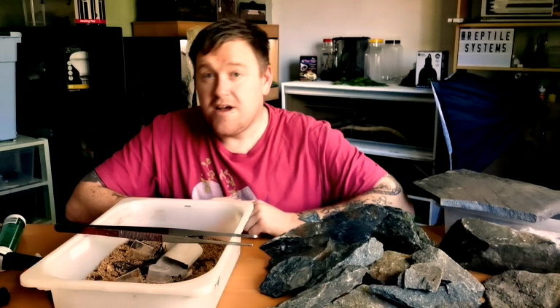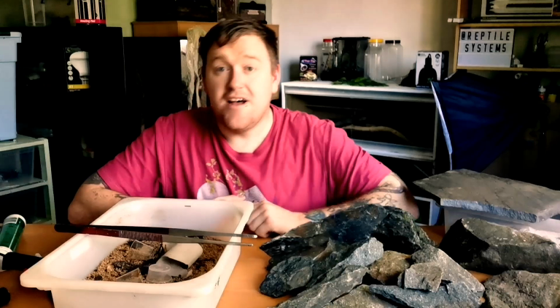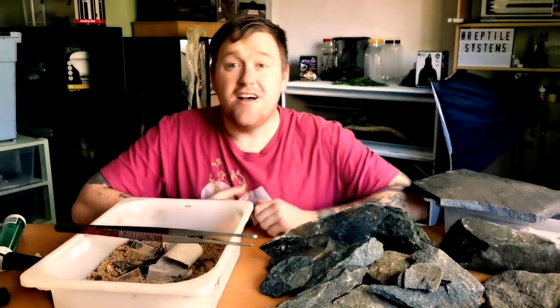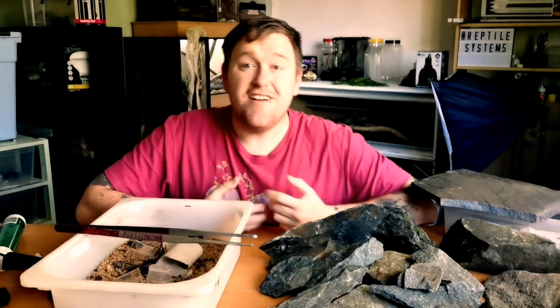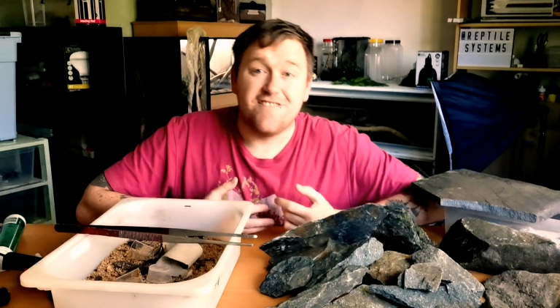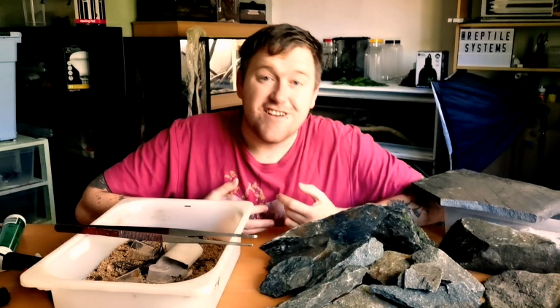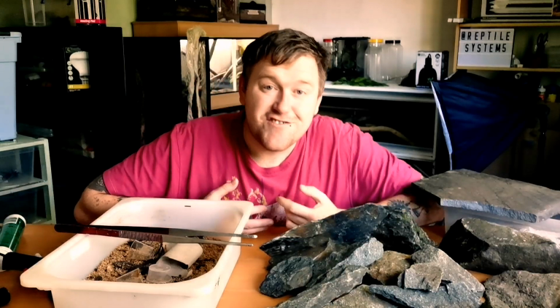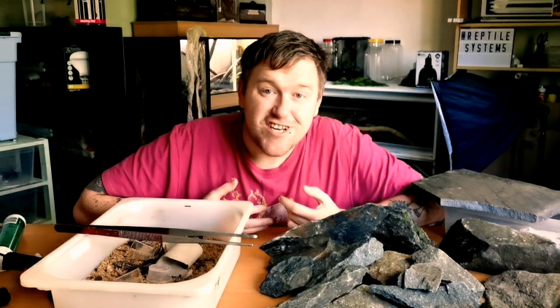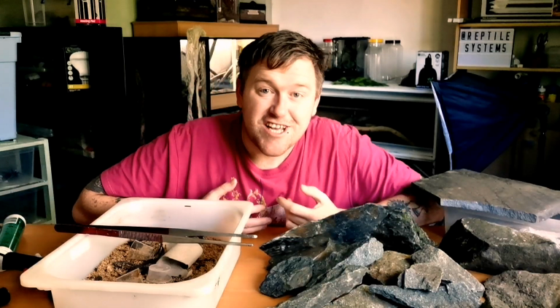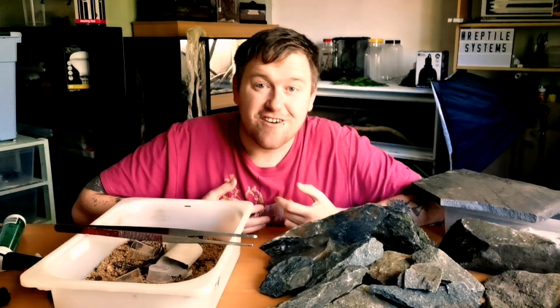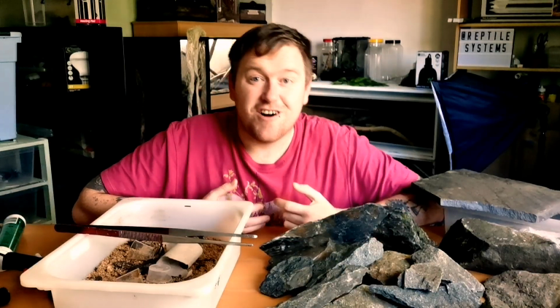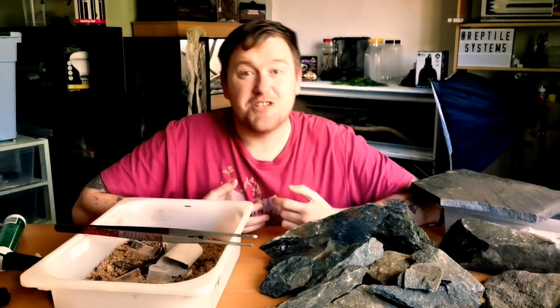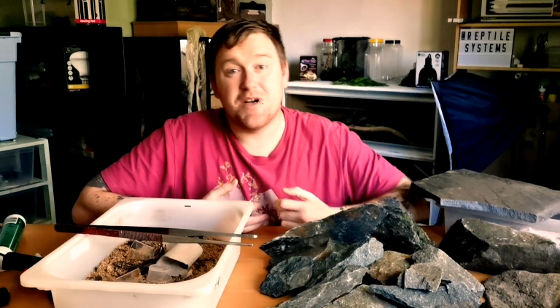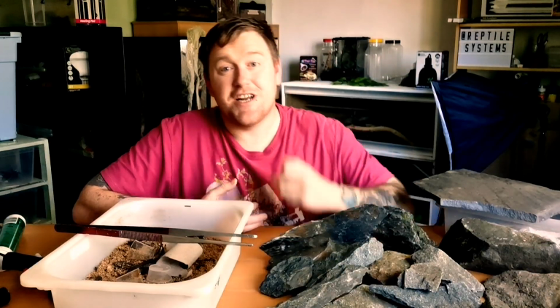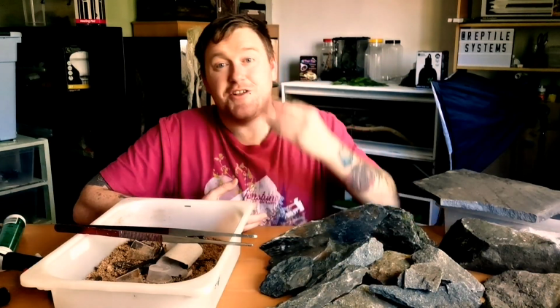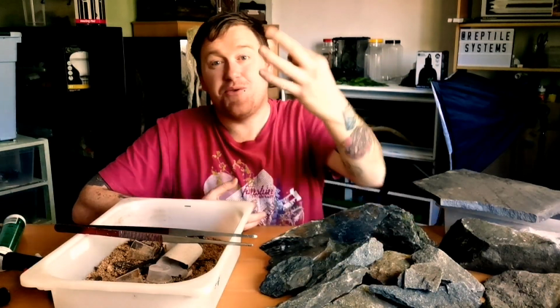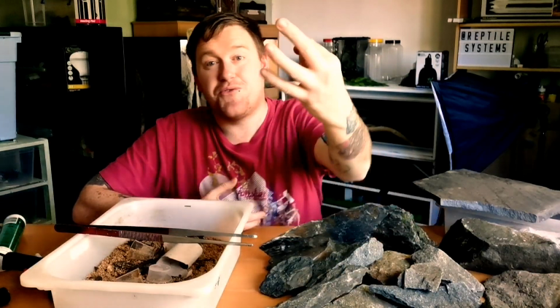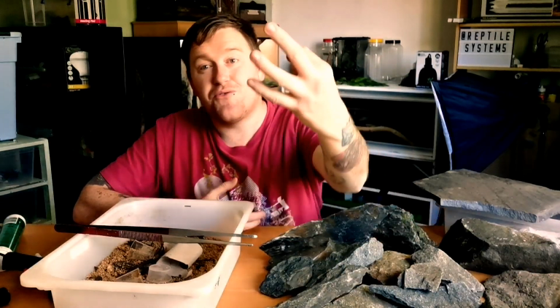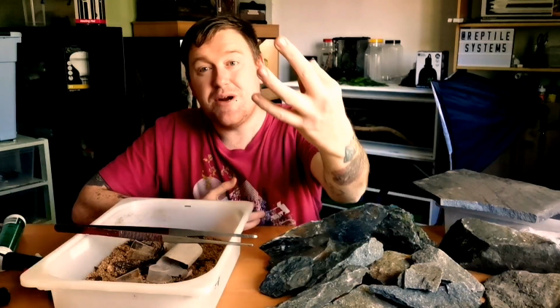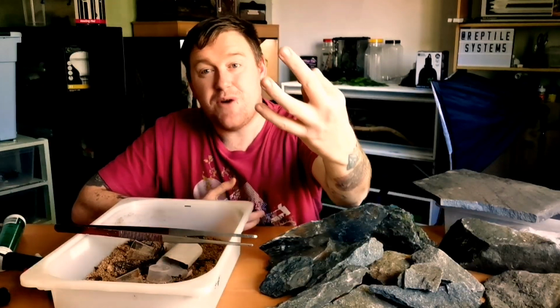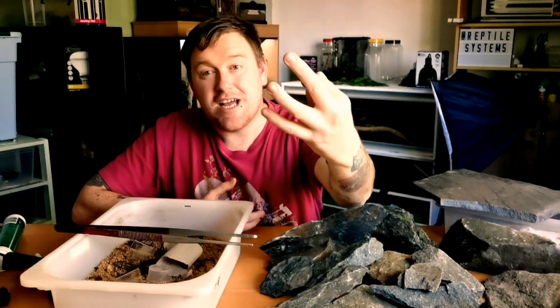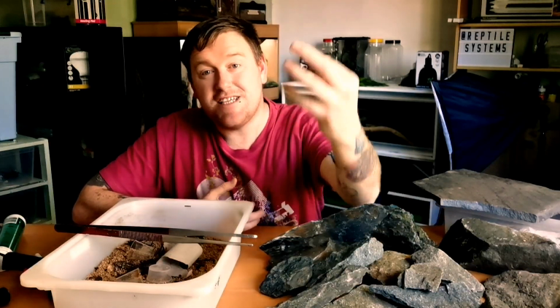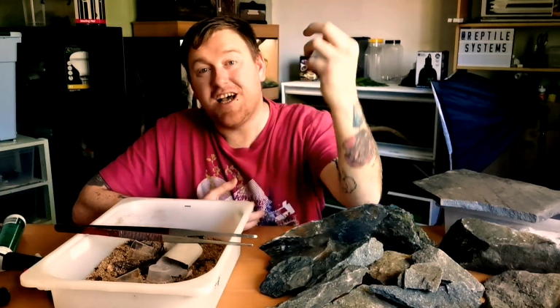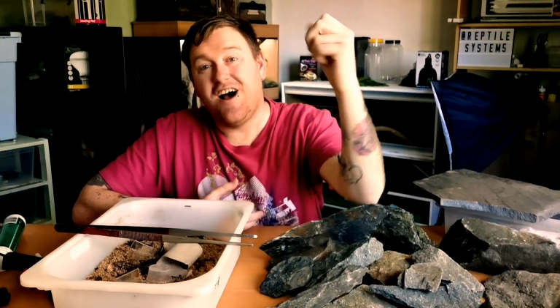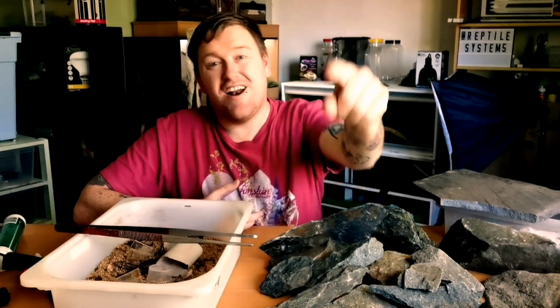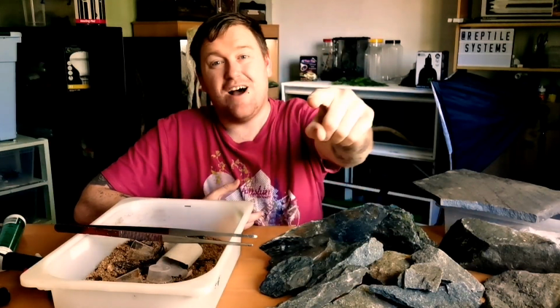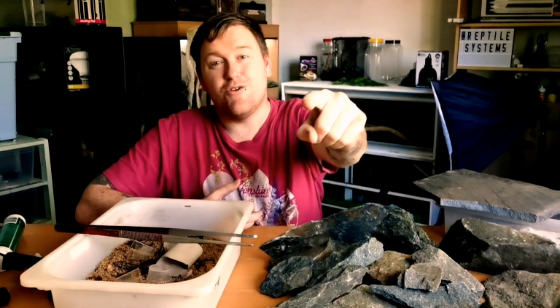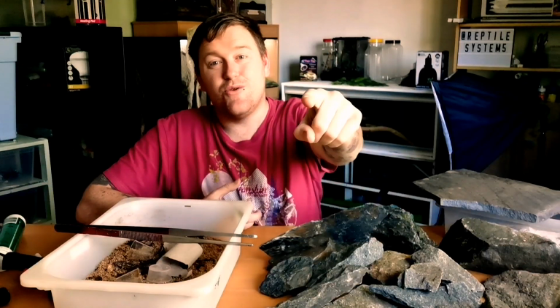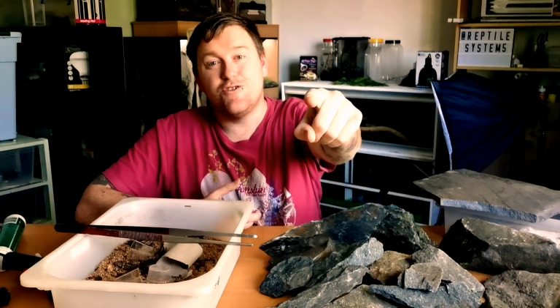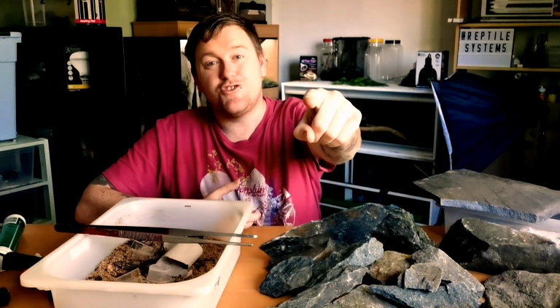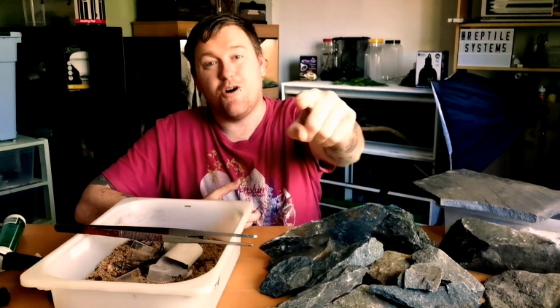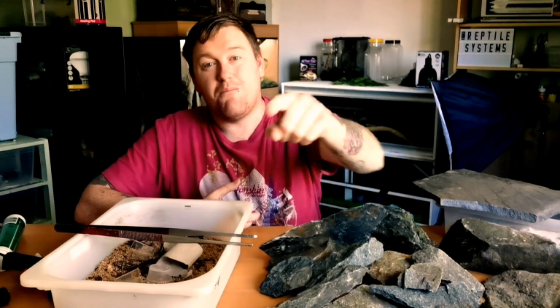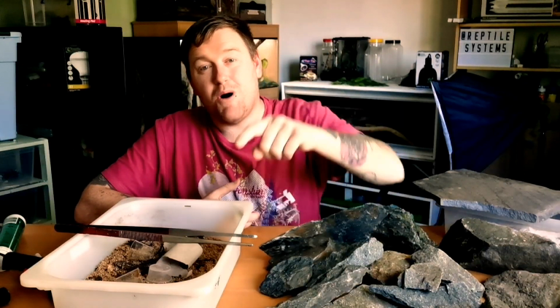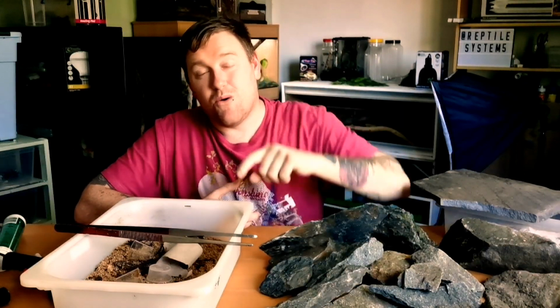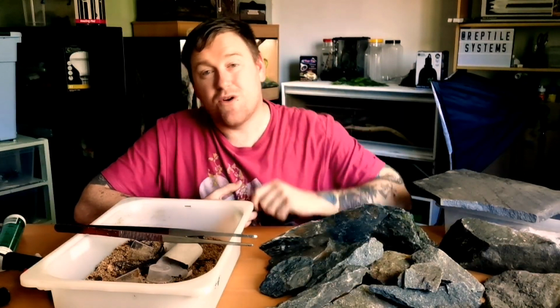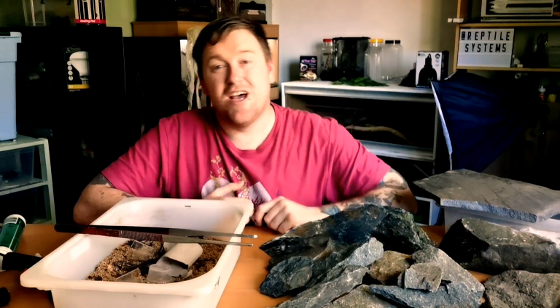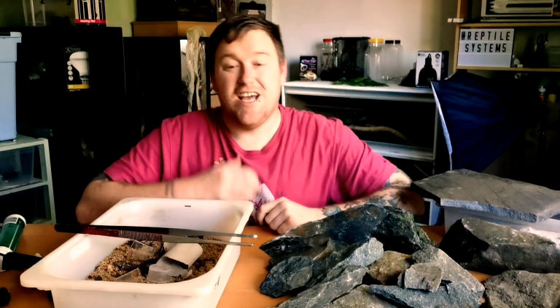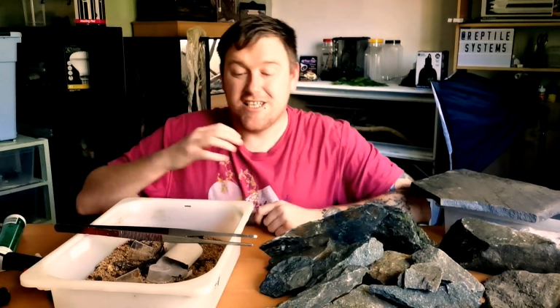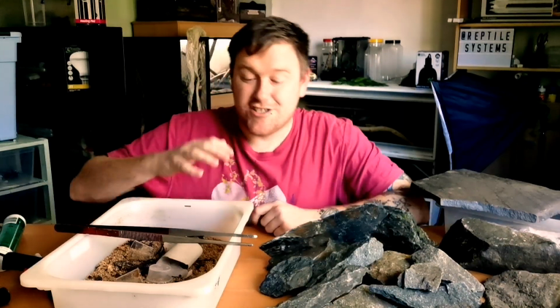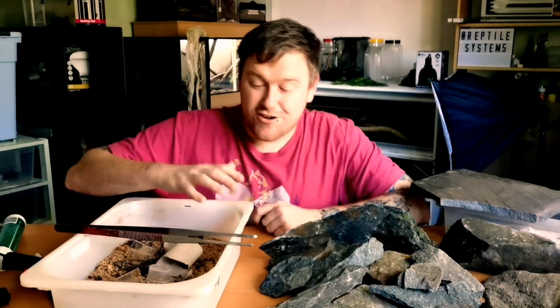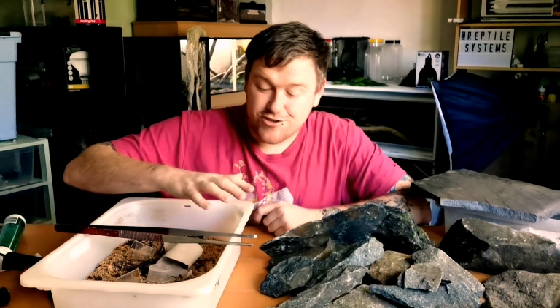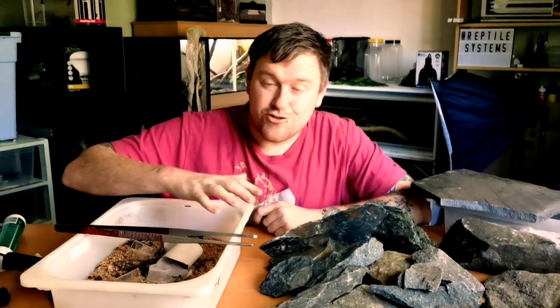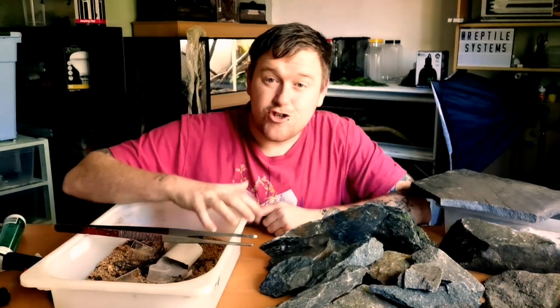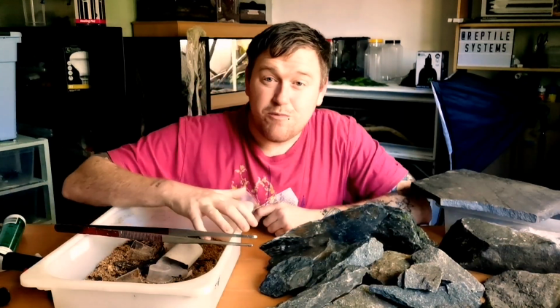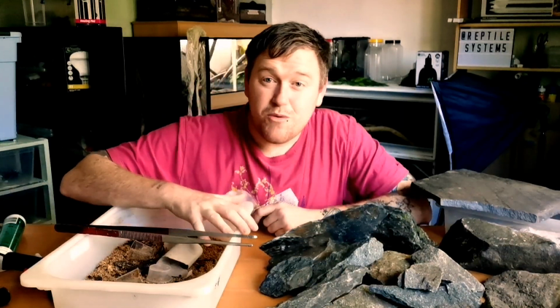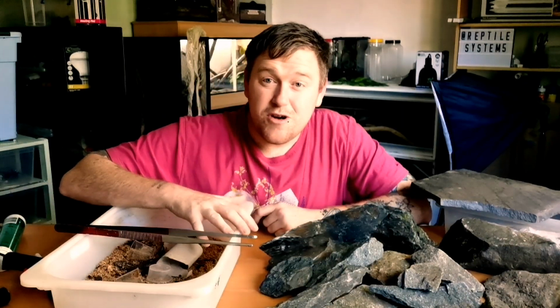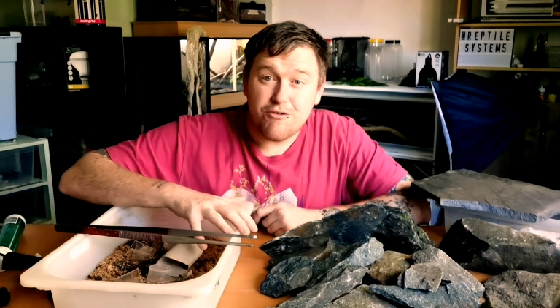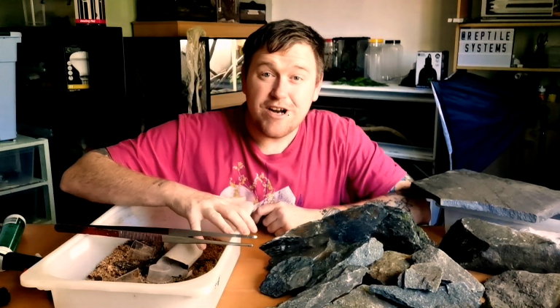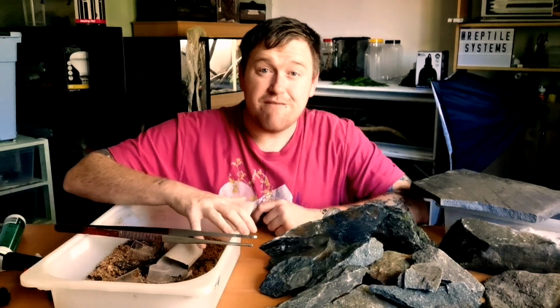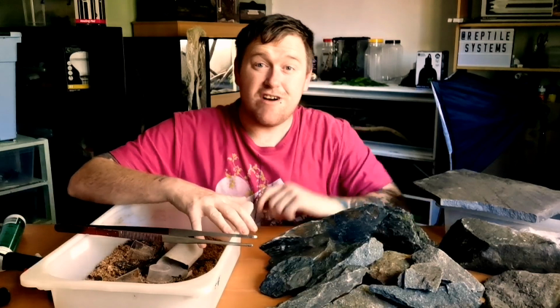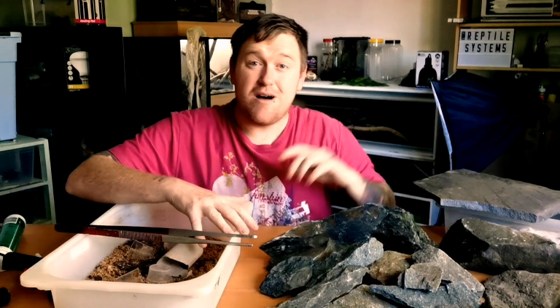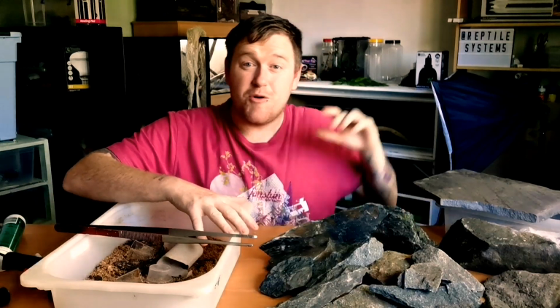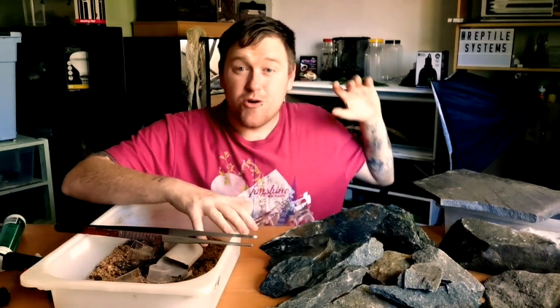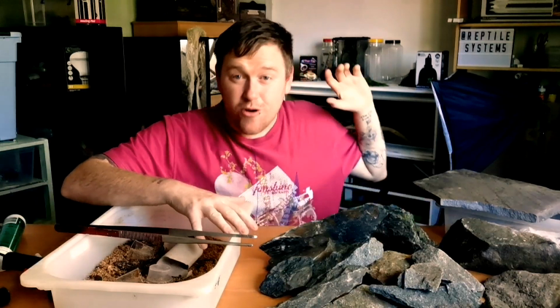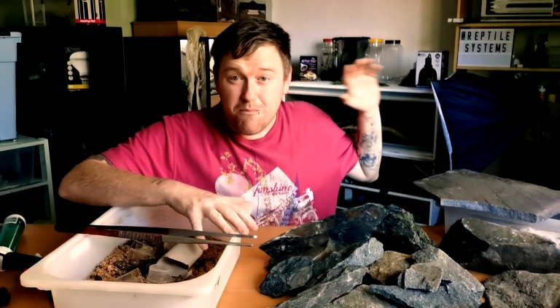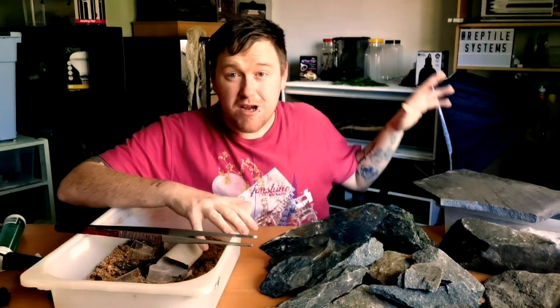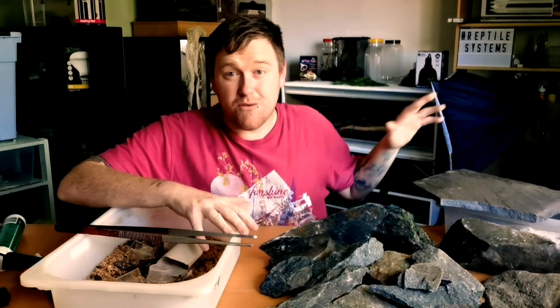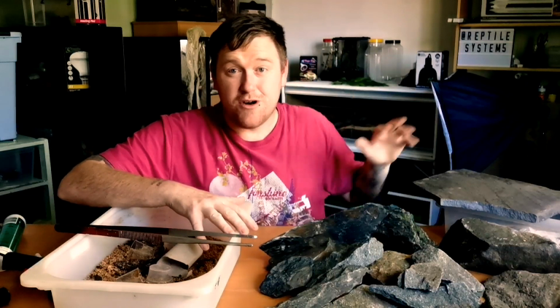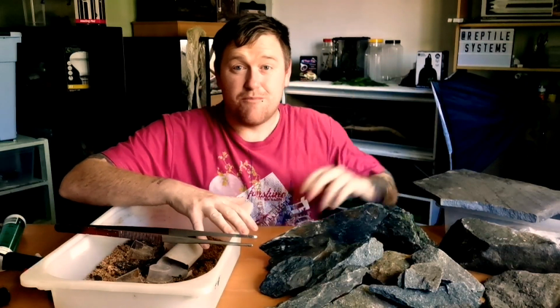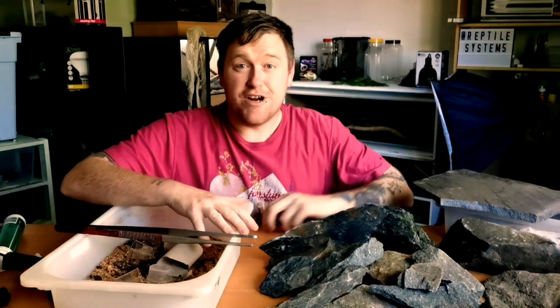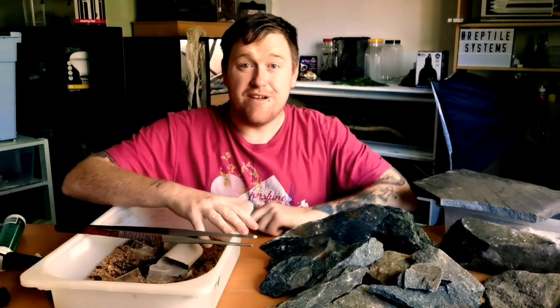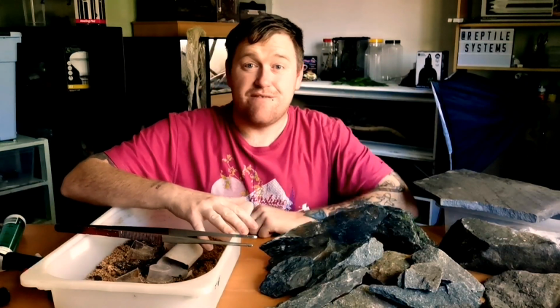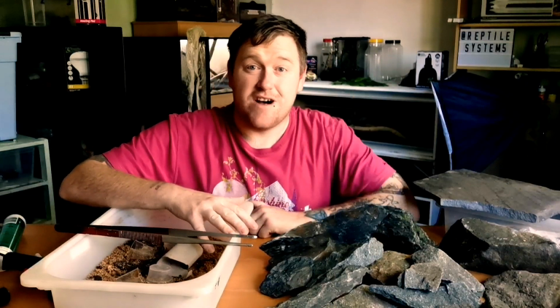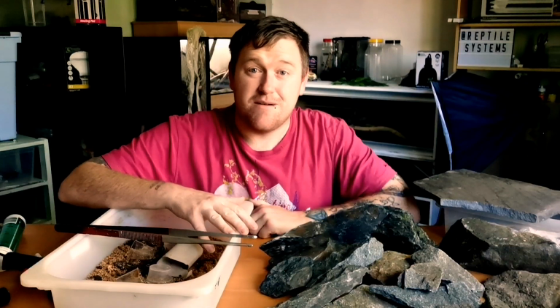In this video we're going to do three ways on how you can stop mold inside your superworm breeding farm or your mealworm breeding farm.